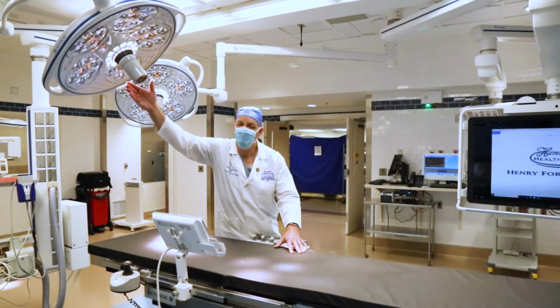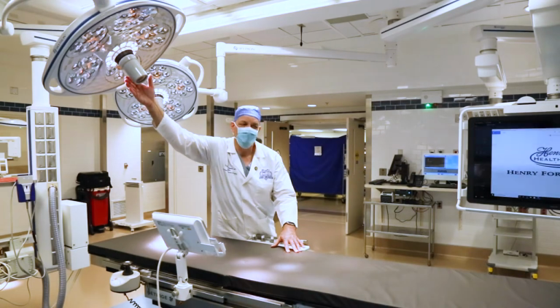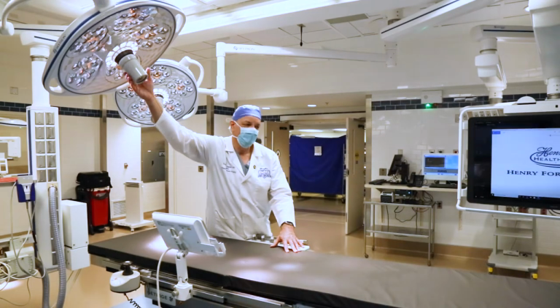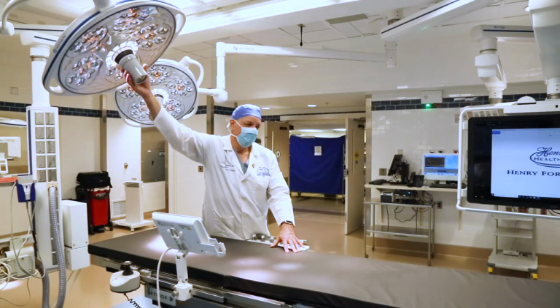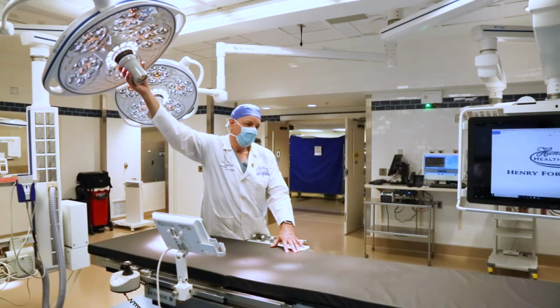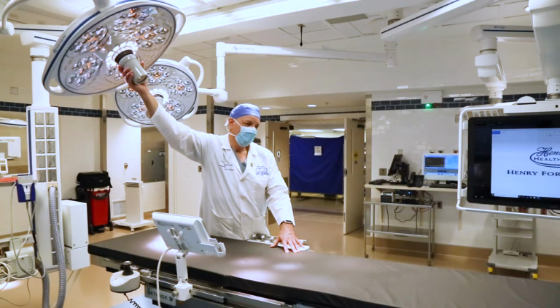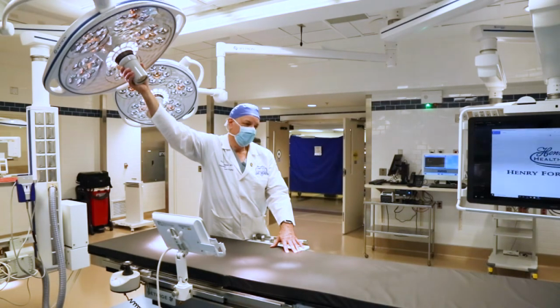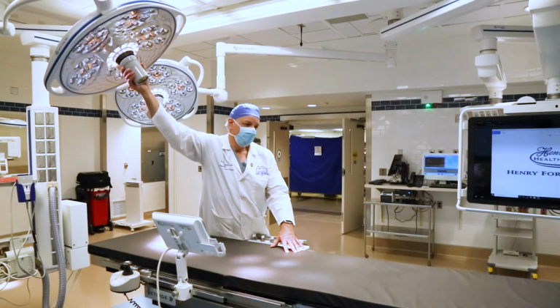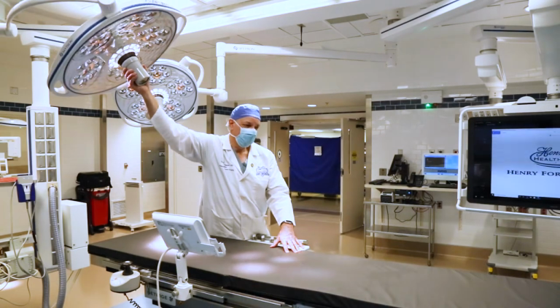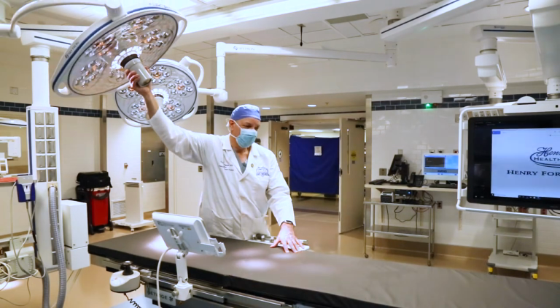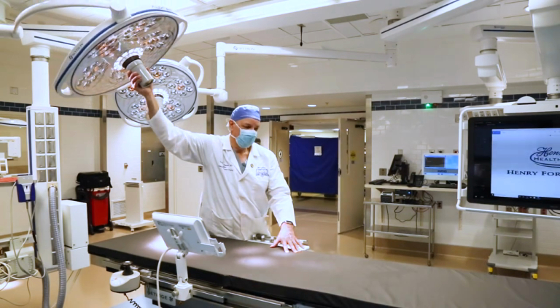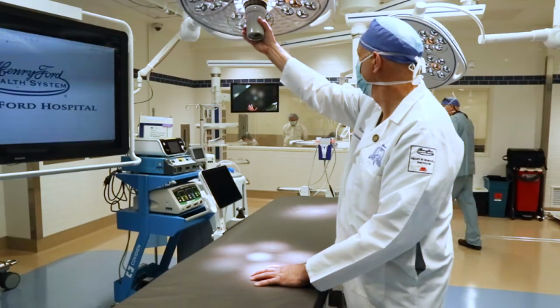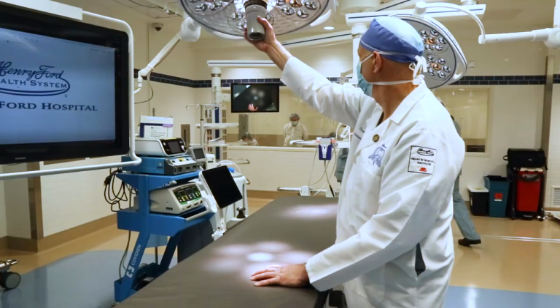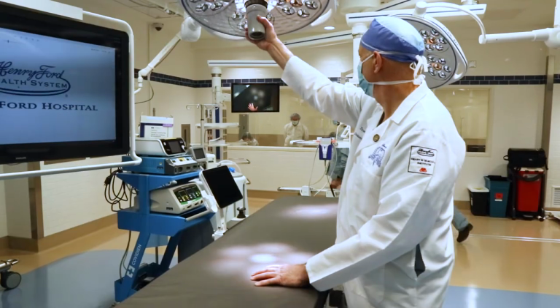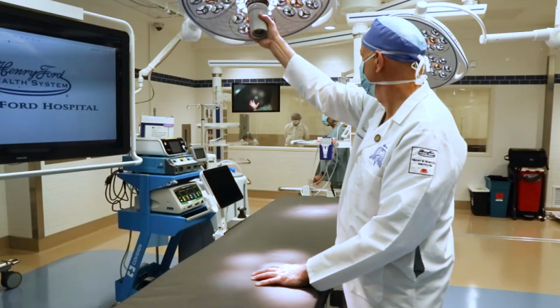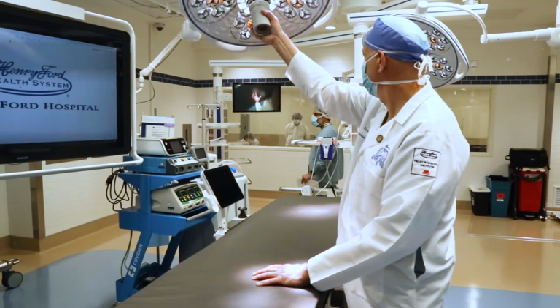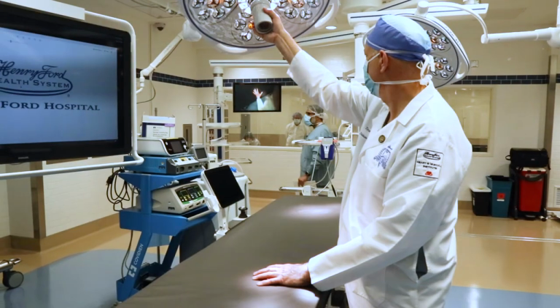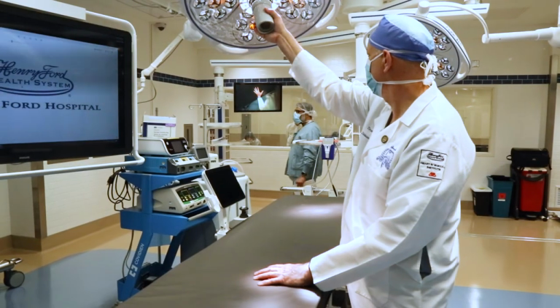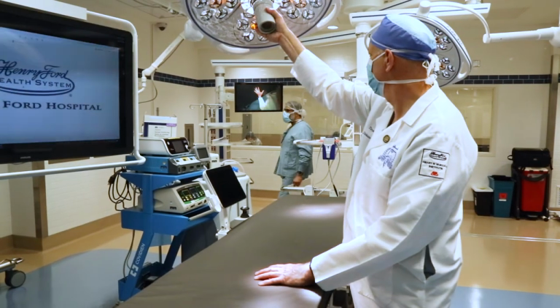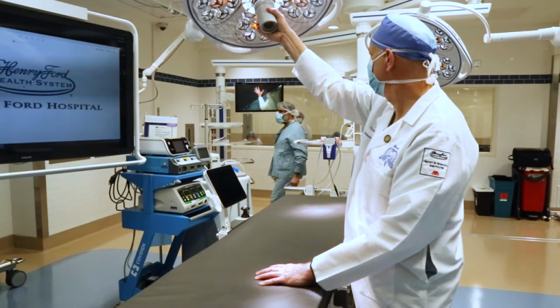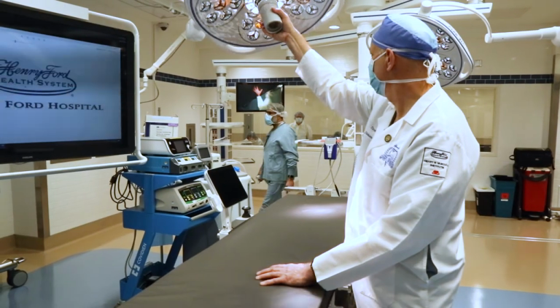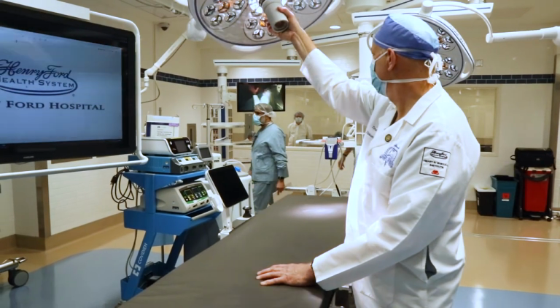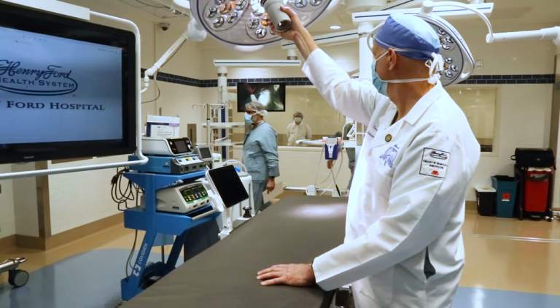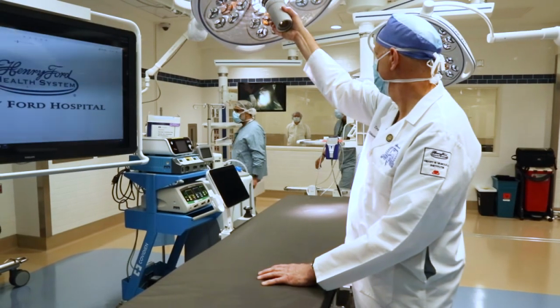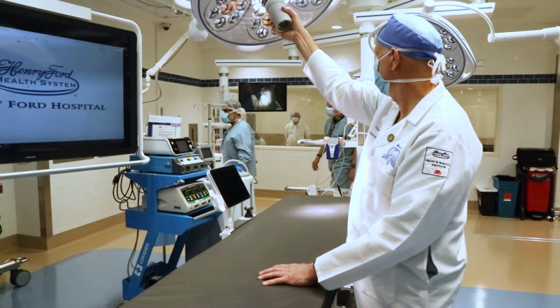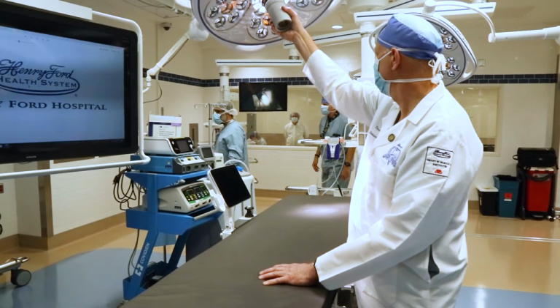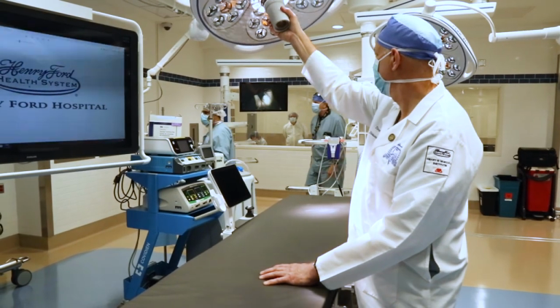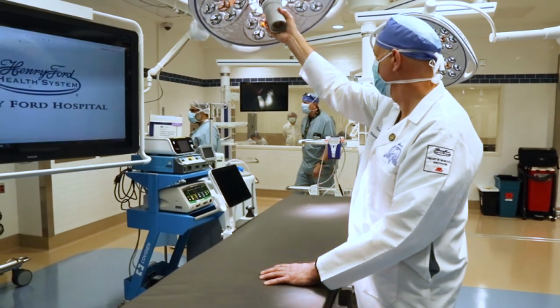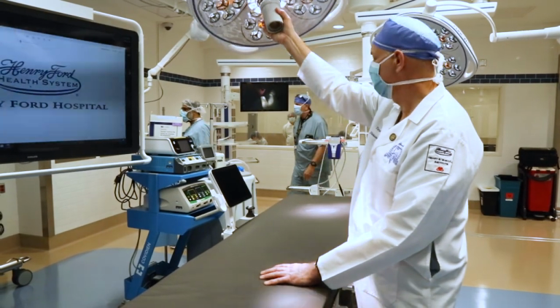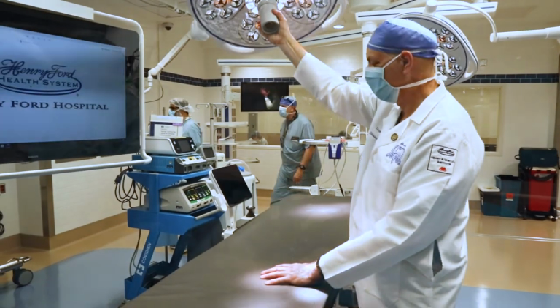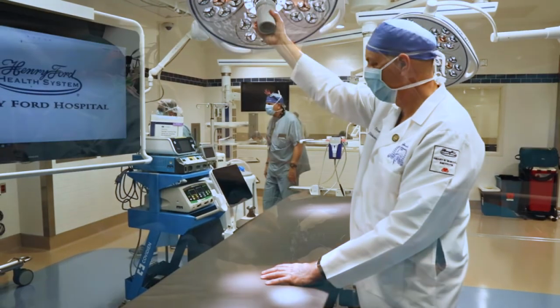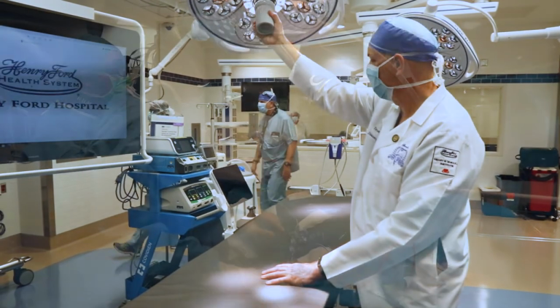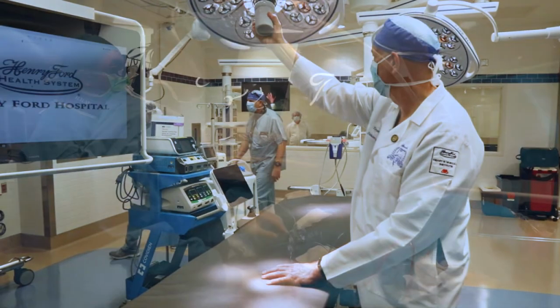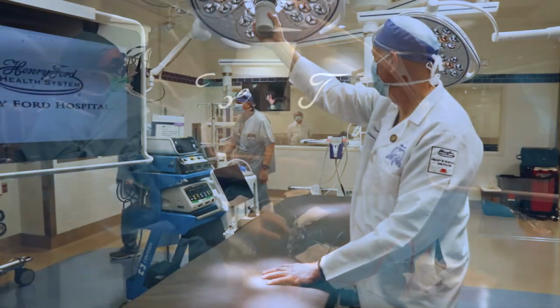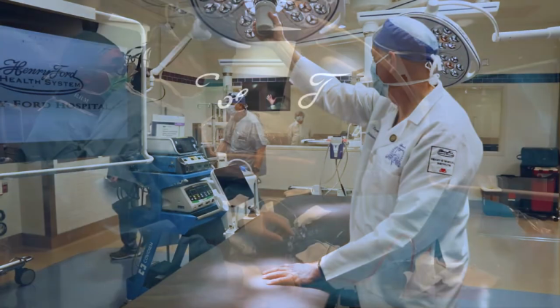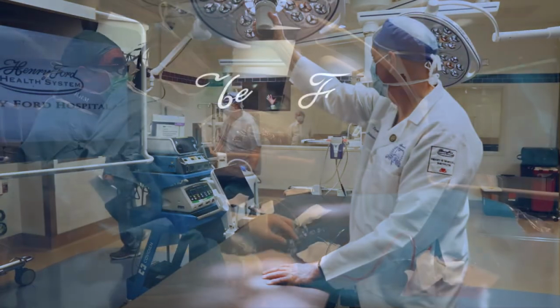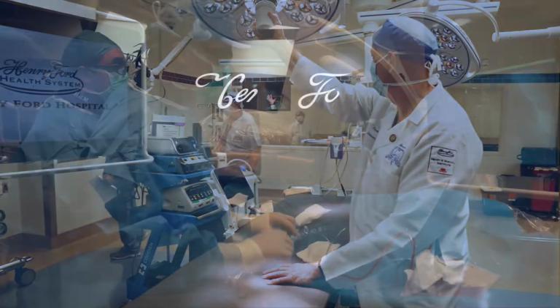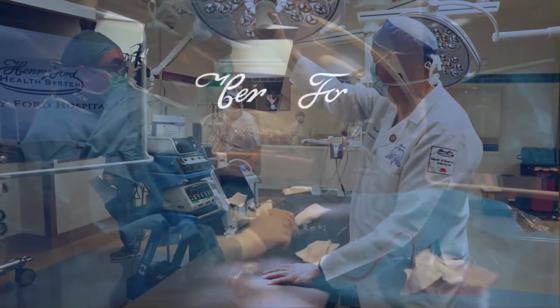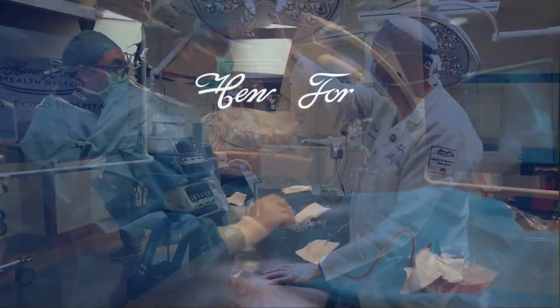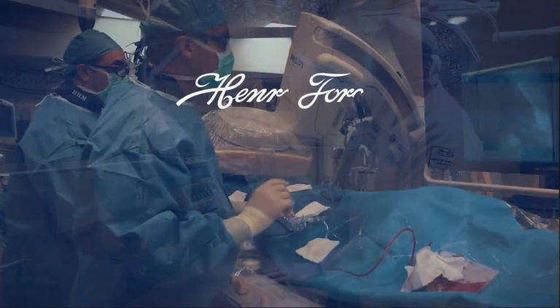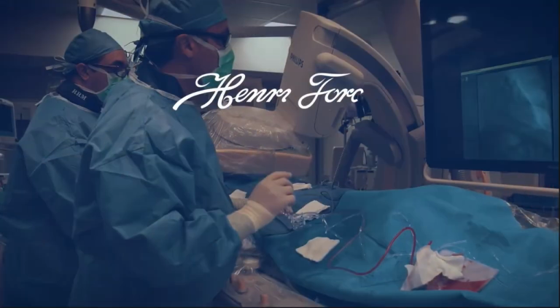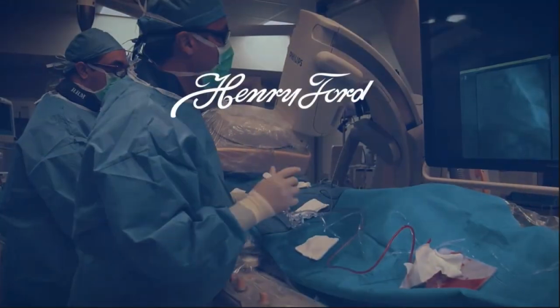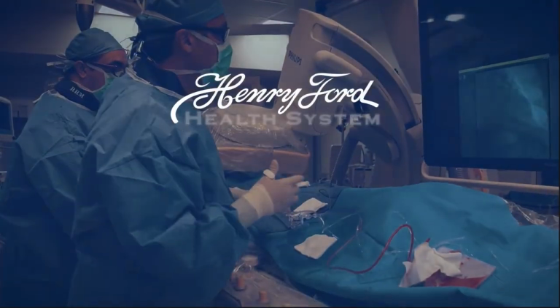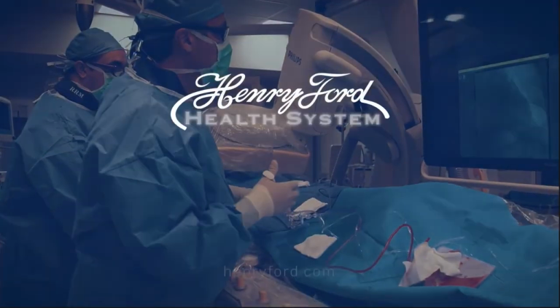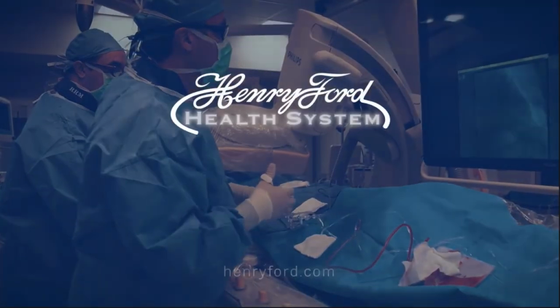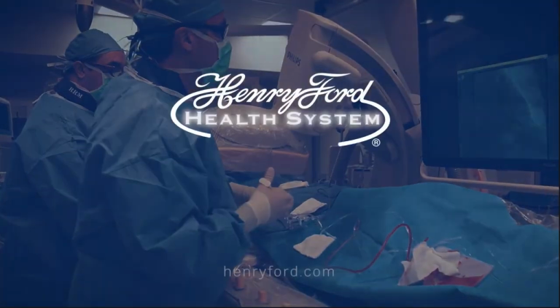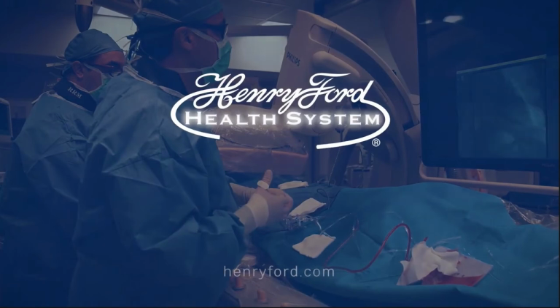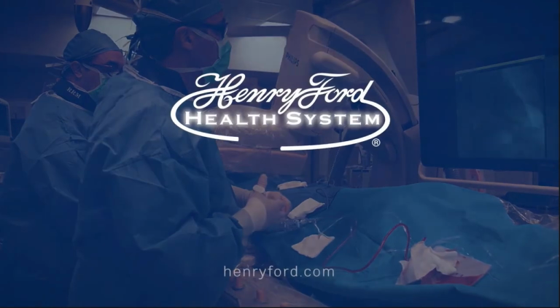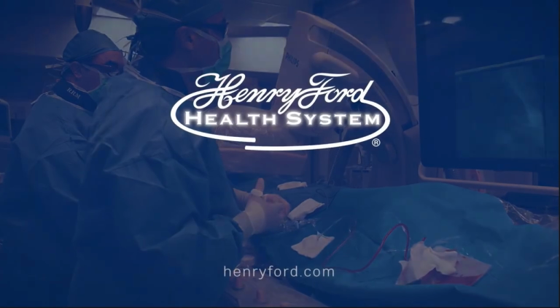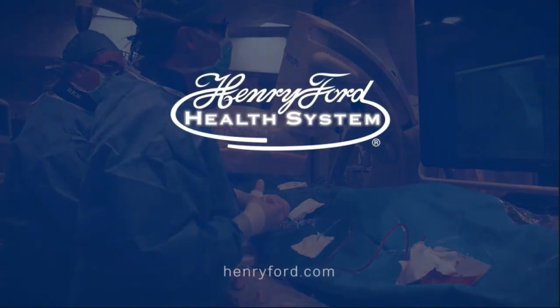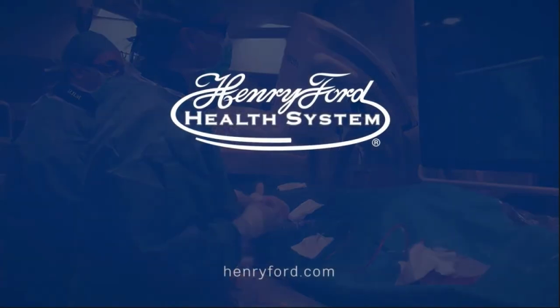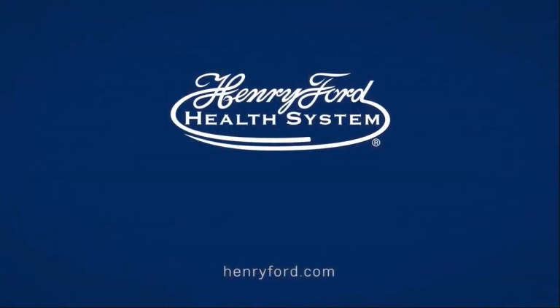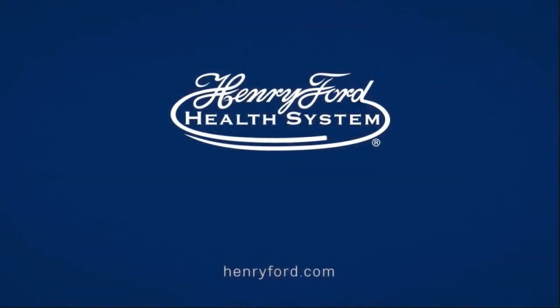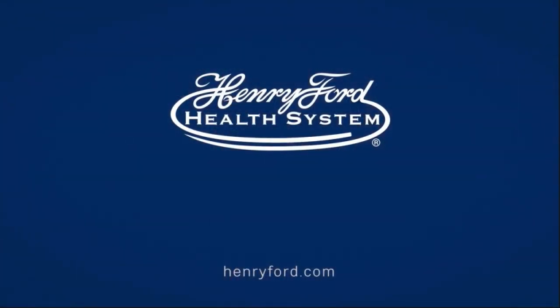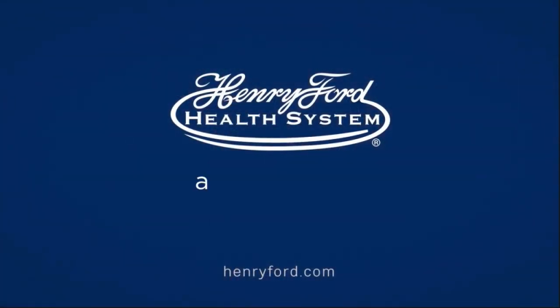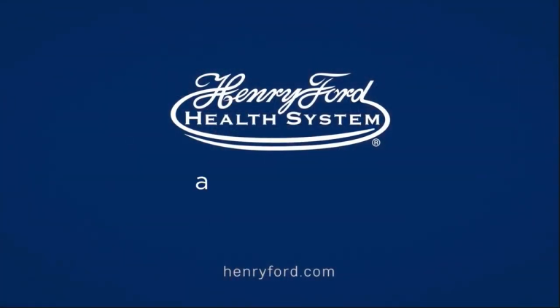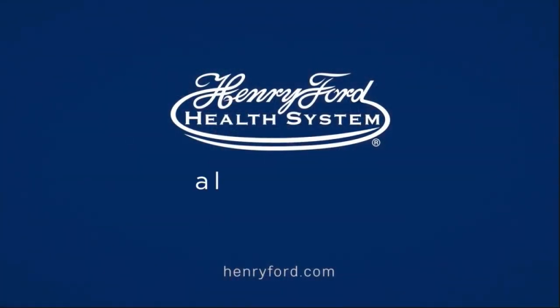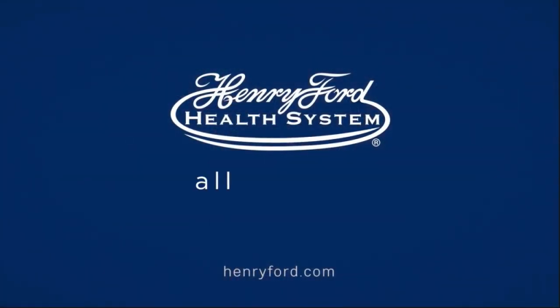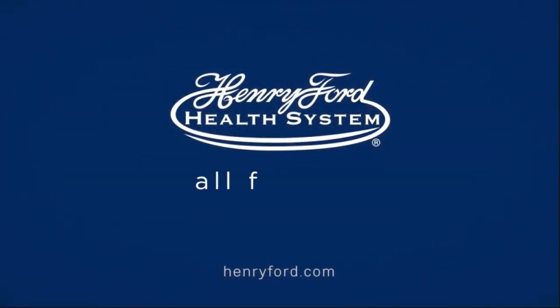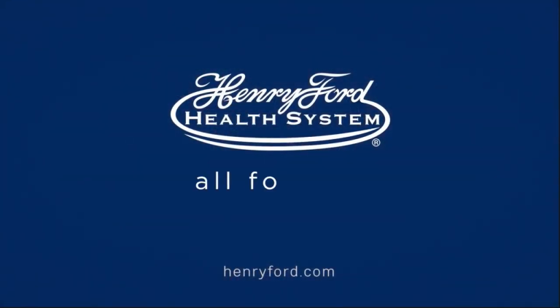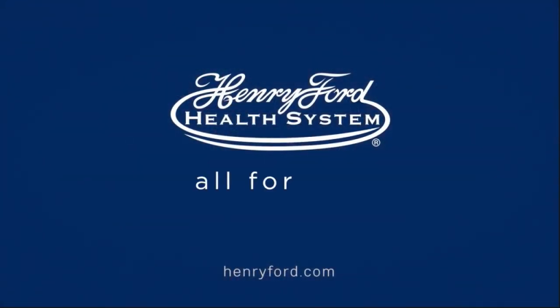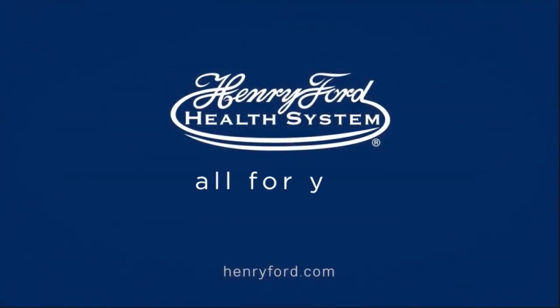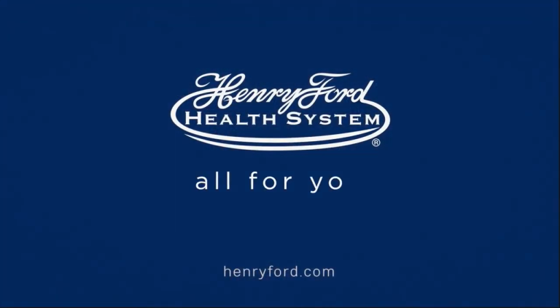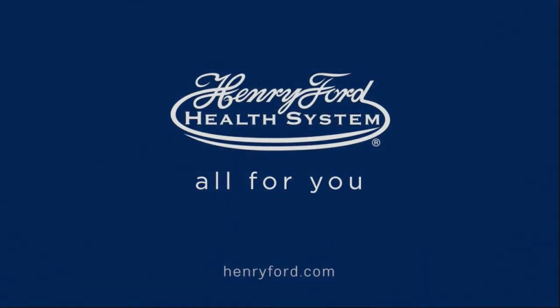That is the future of vascular surgery. As the technology increases, we're going to be able to do more and more complex procedures like this.